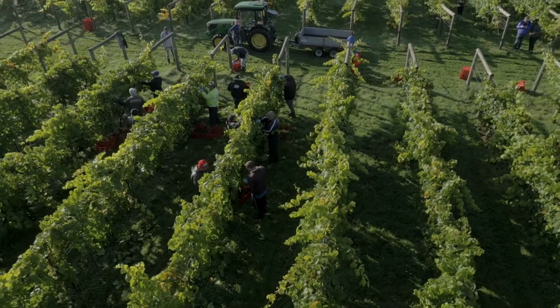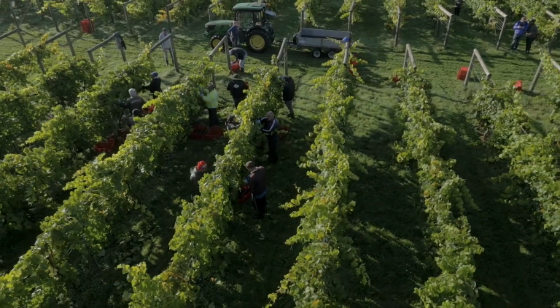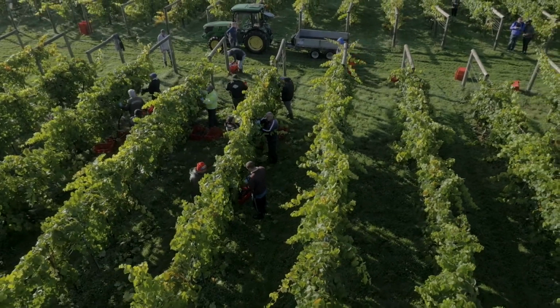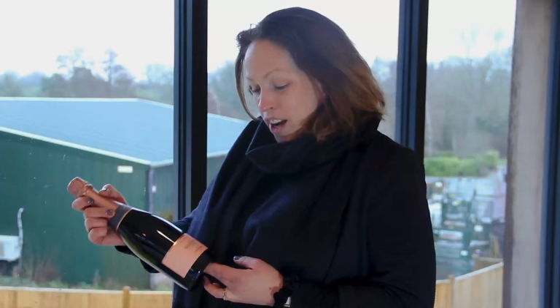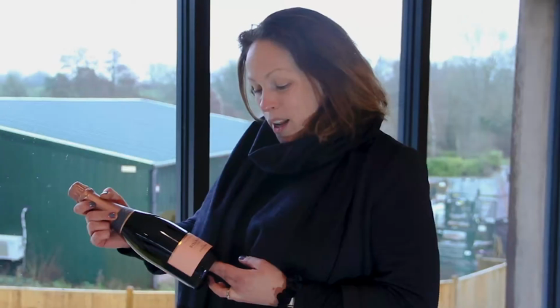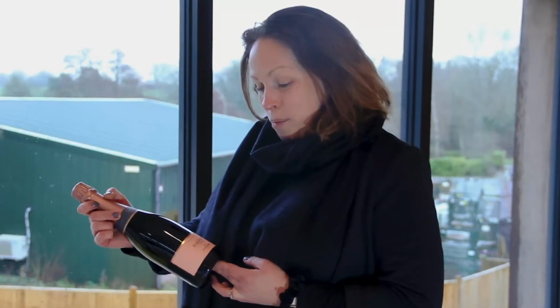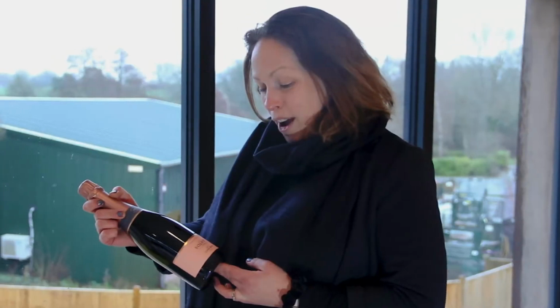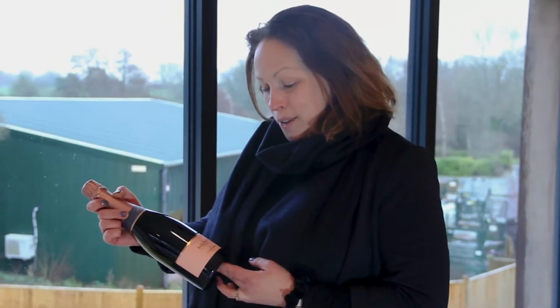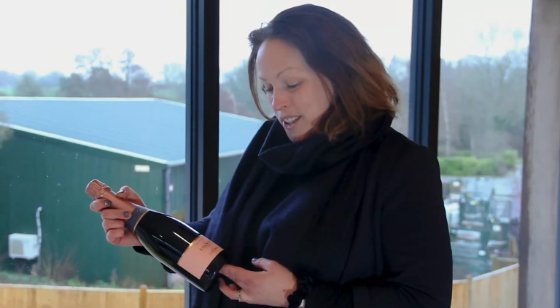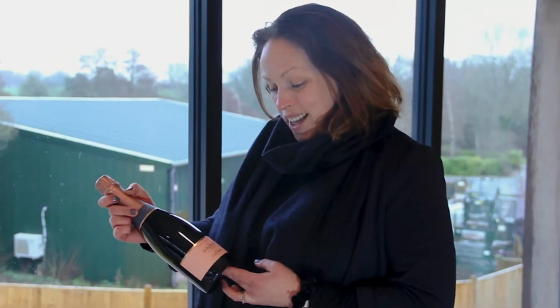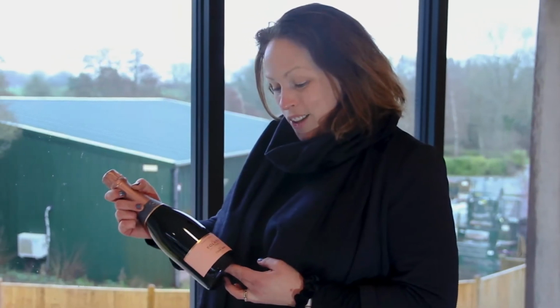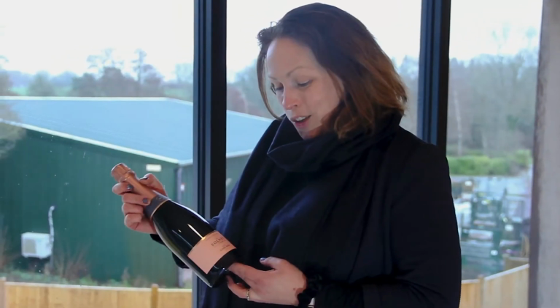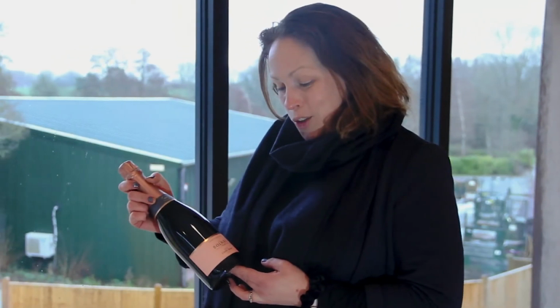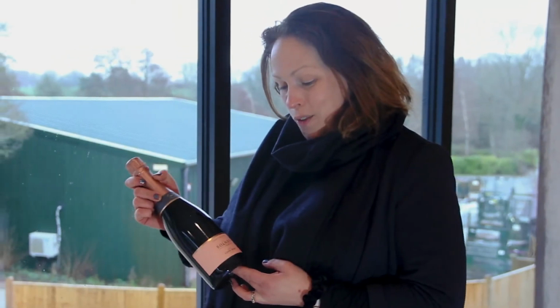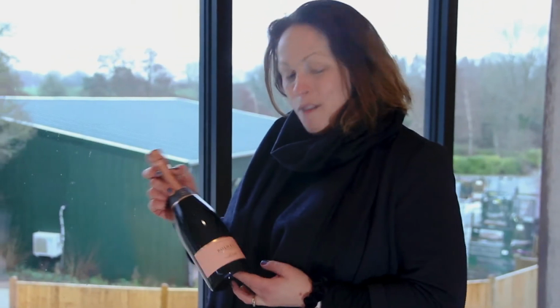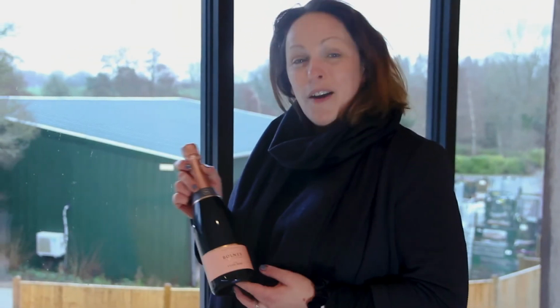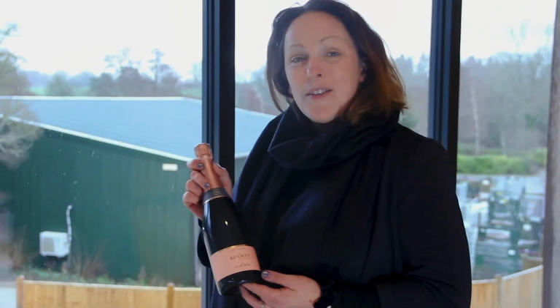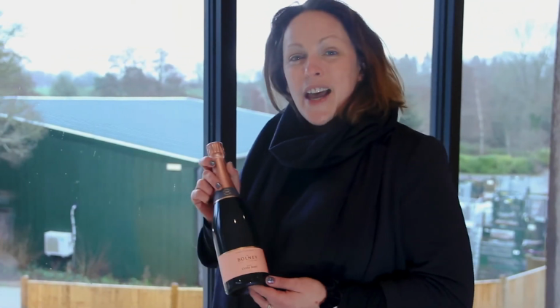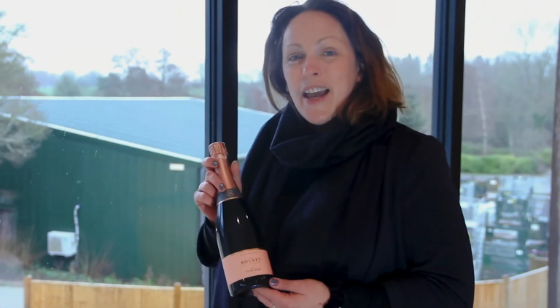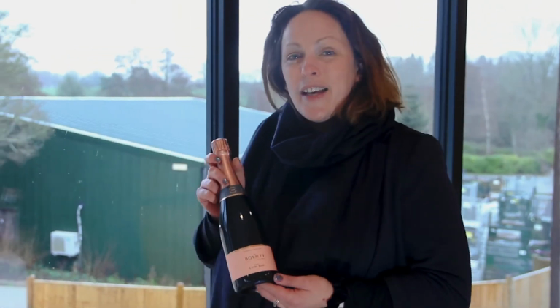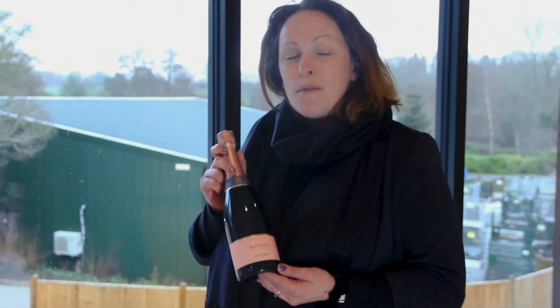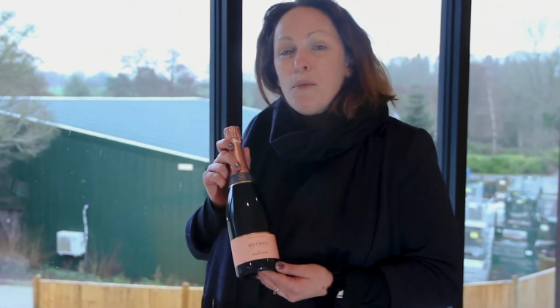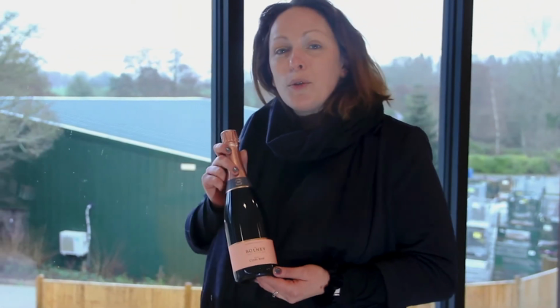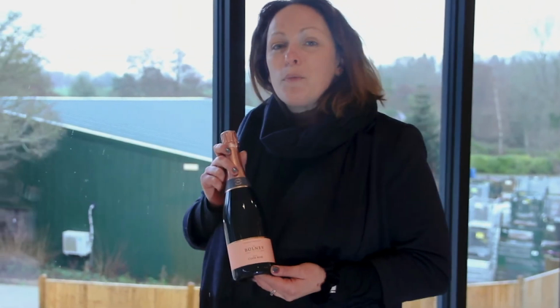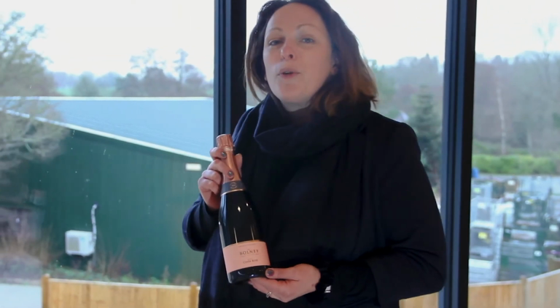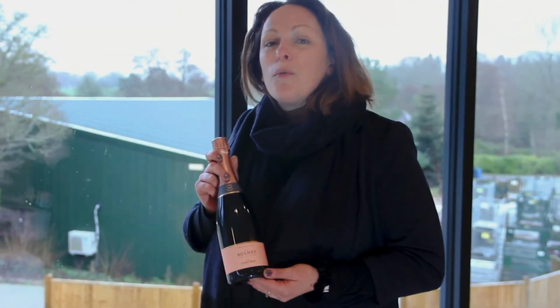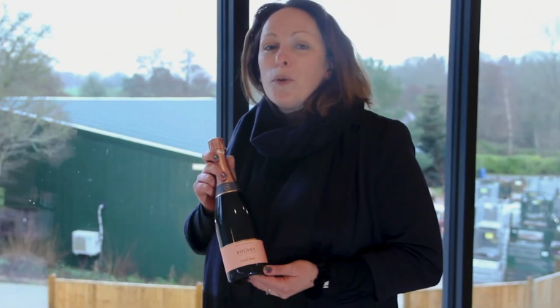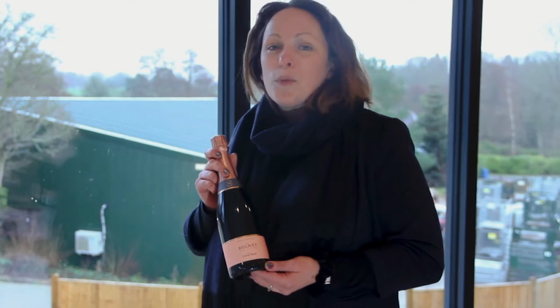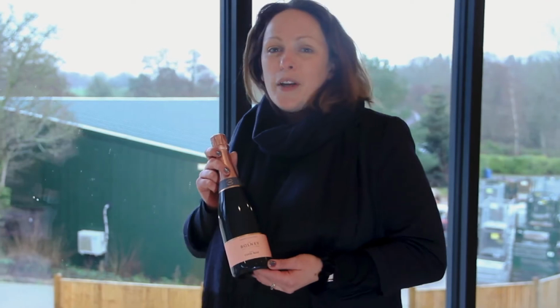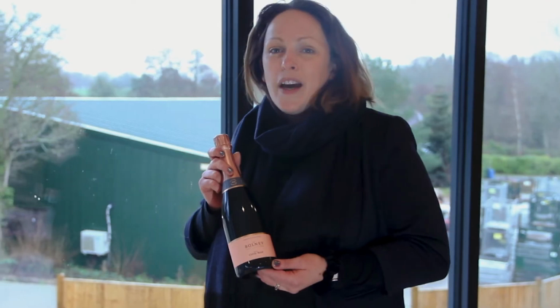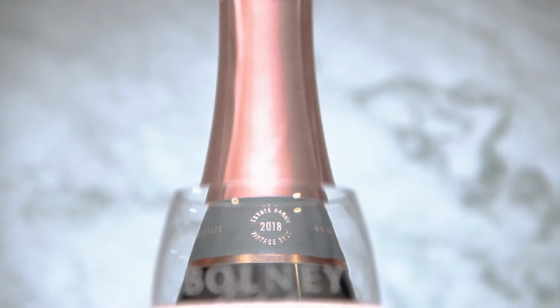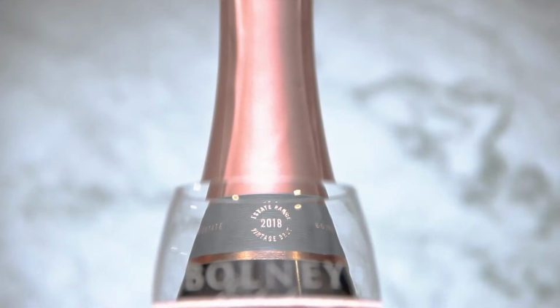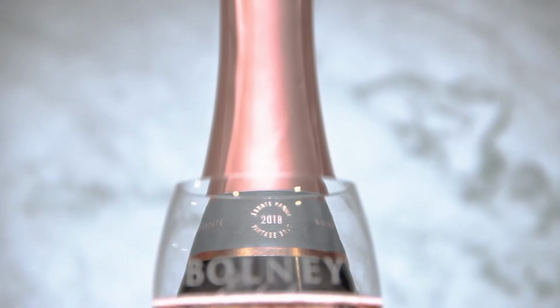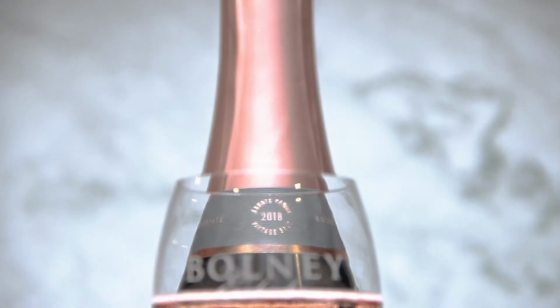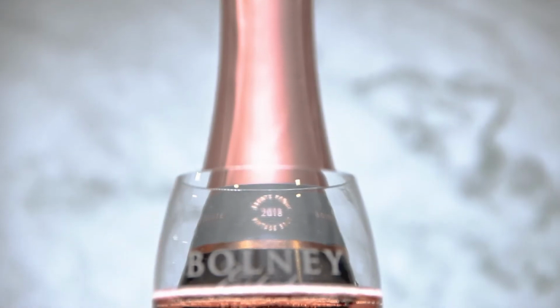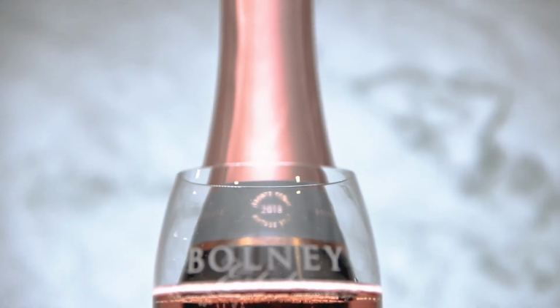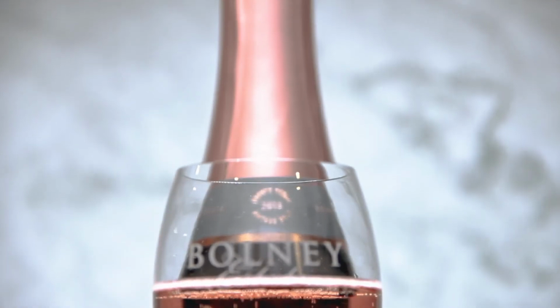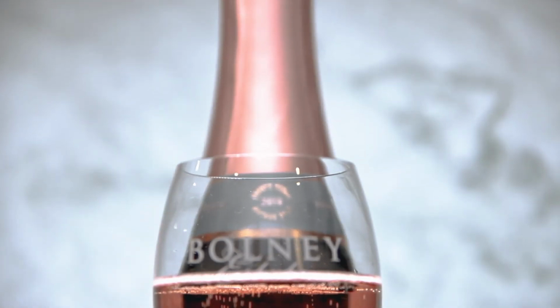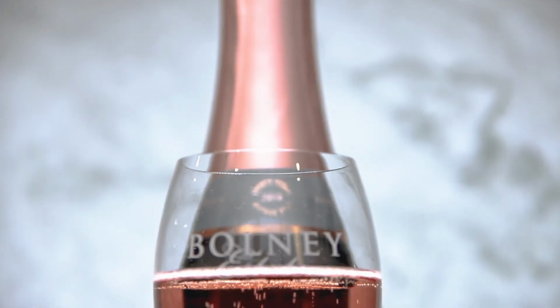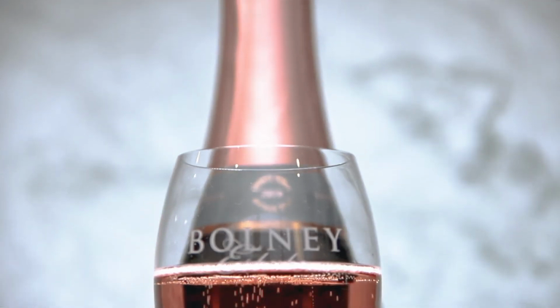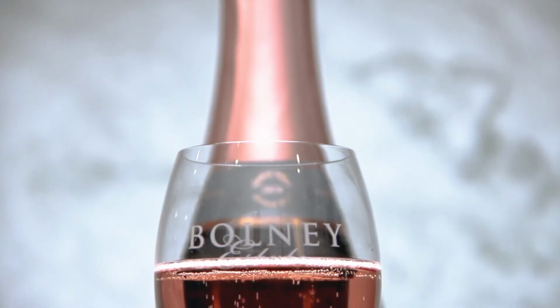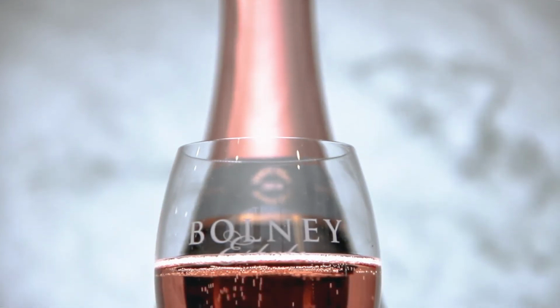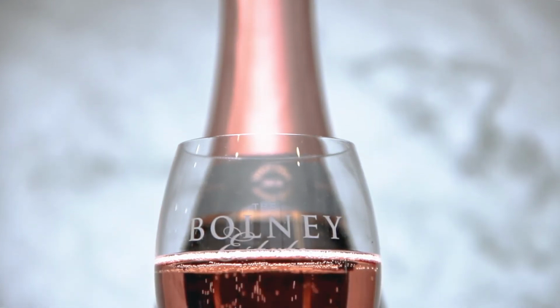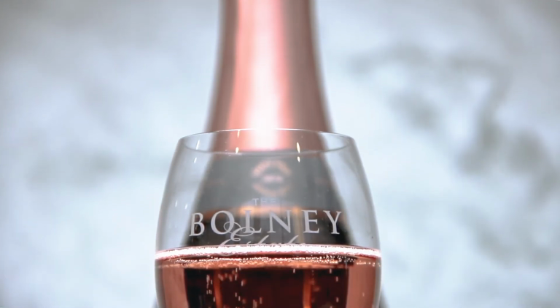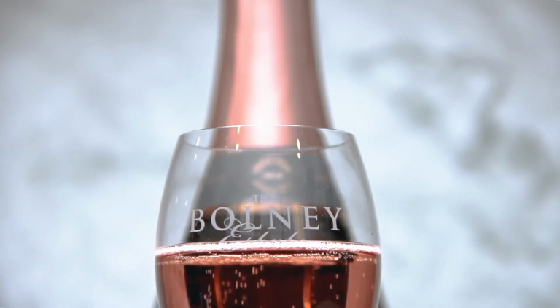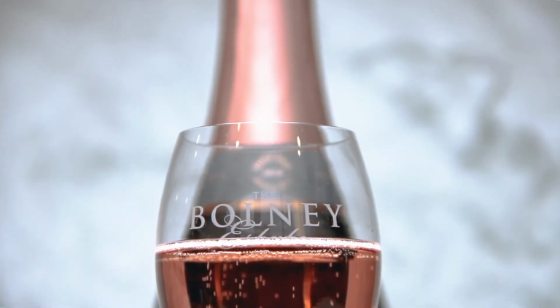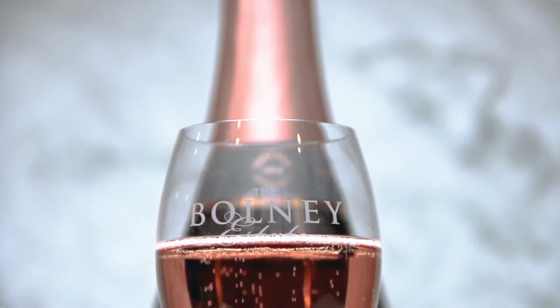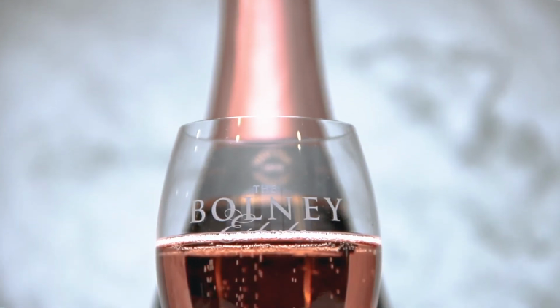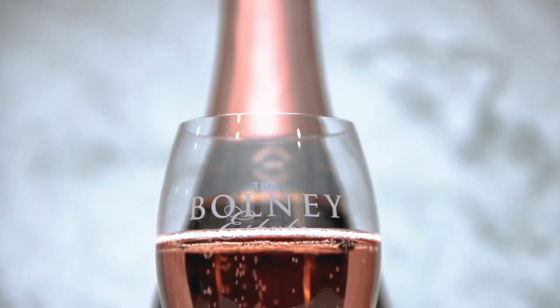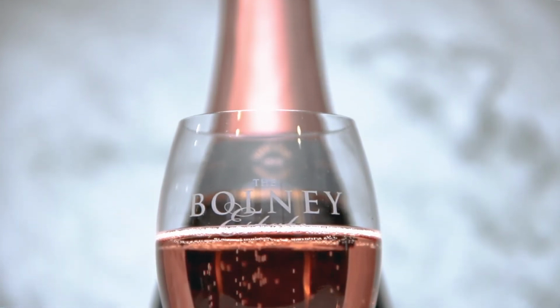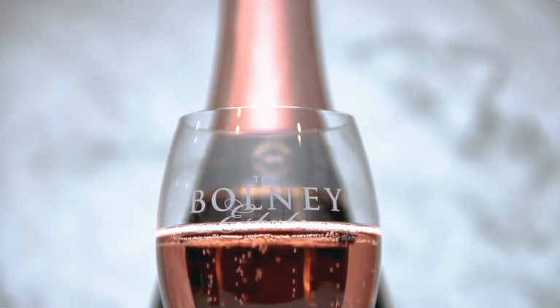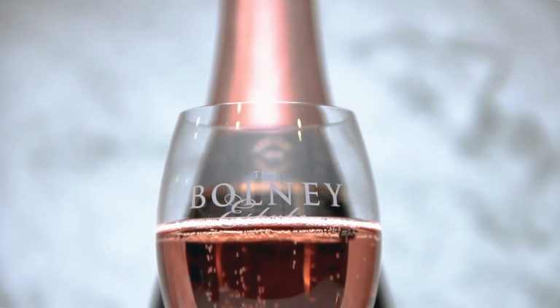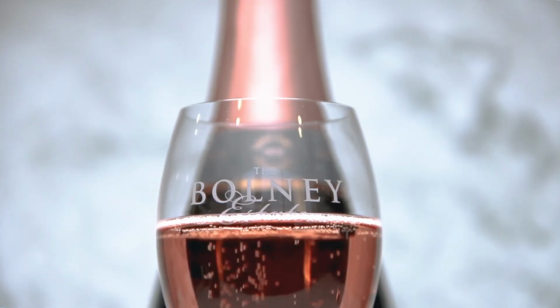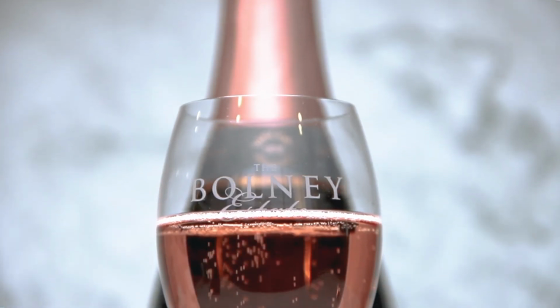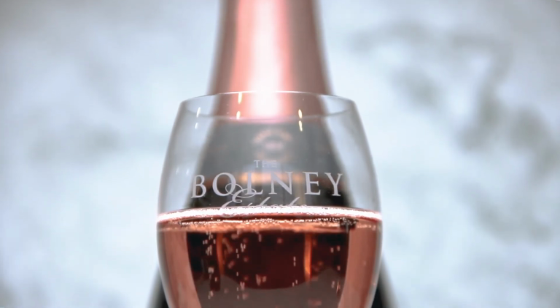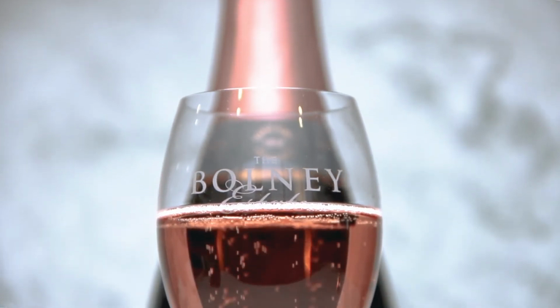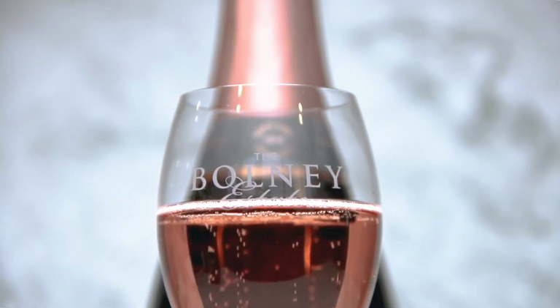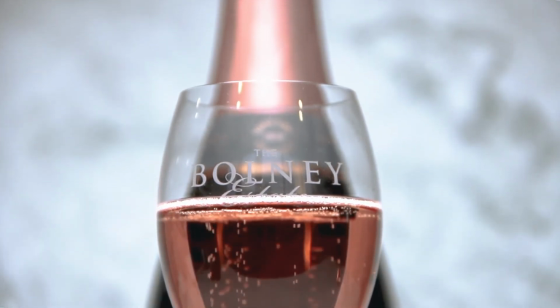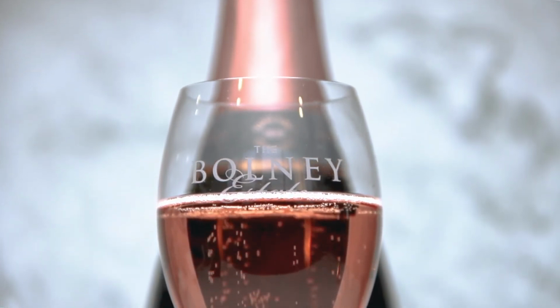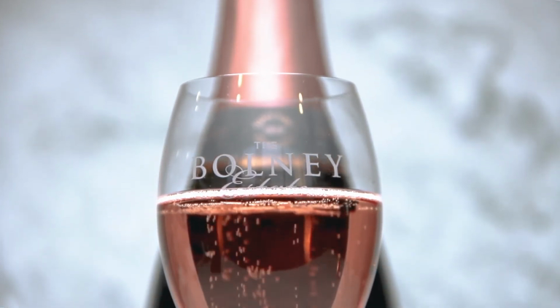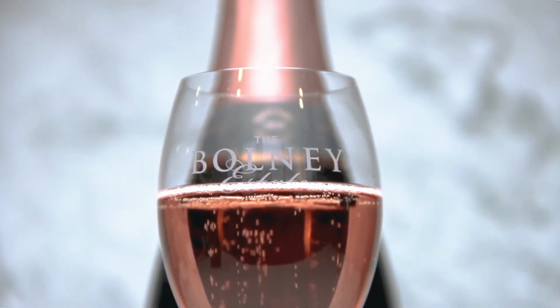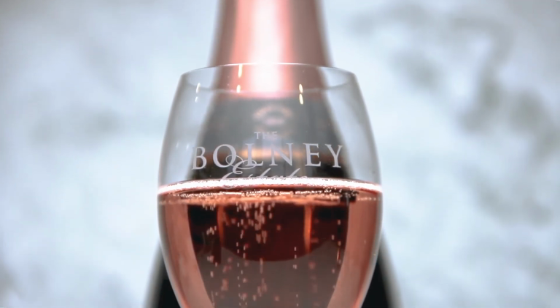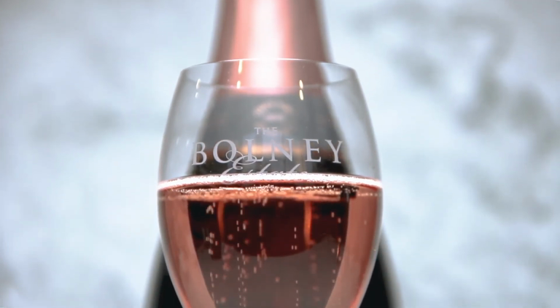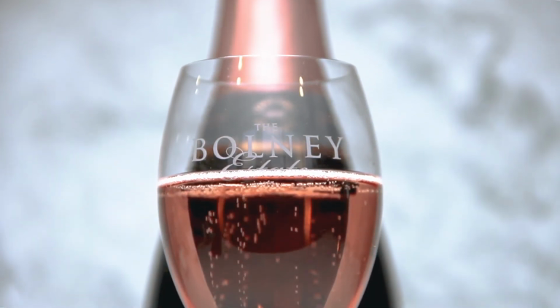I'm really proud to say that the Cuvée Rosé is a multiple award winner, including a gold award from the Global Rosé Masters and the Glass of Bubbly Awards.